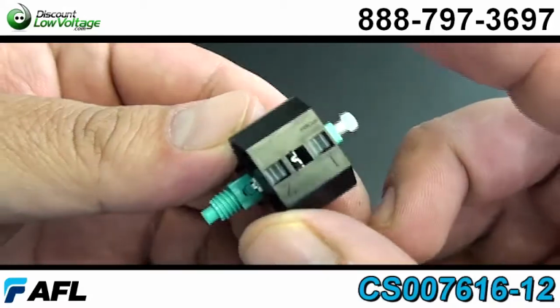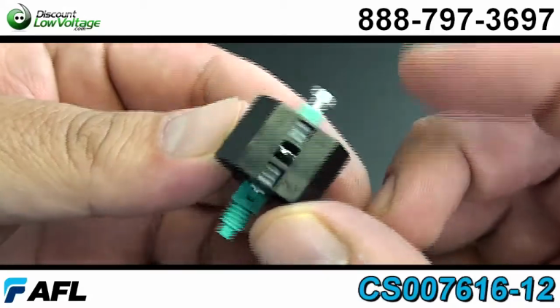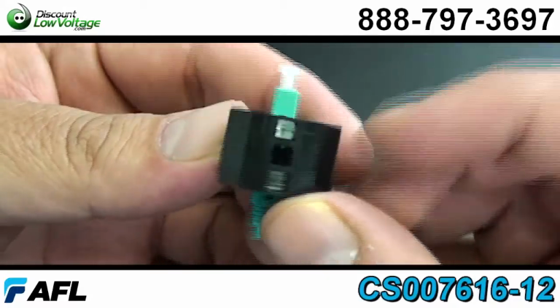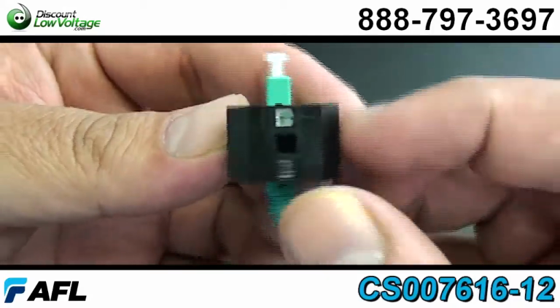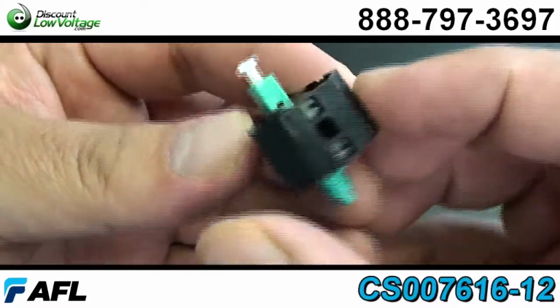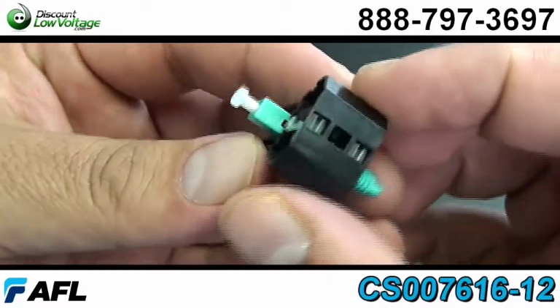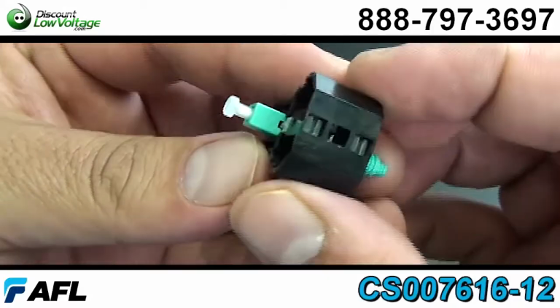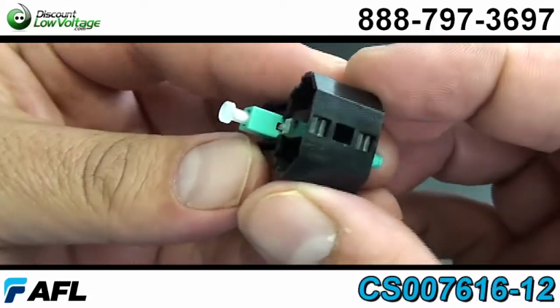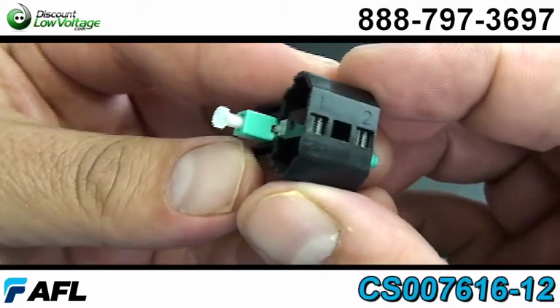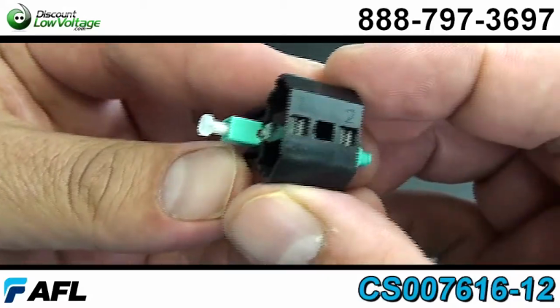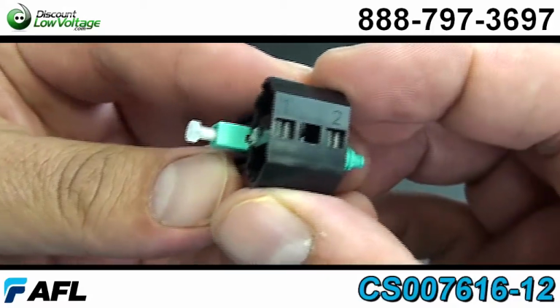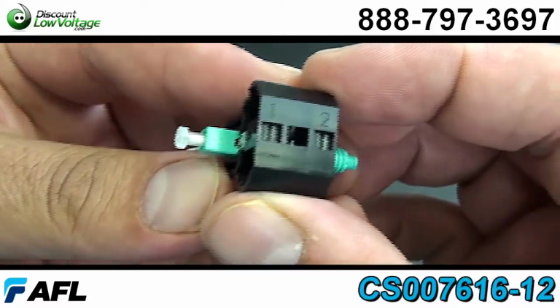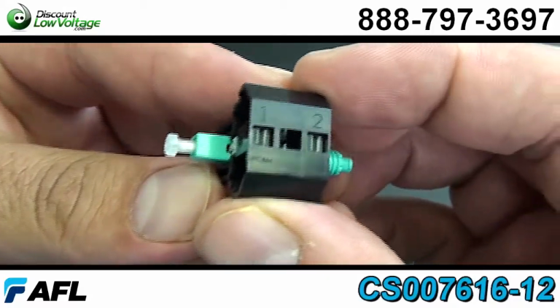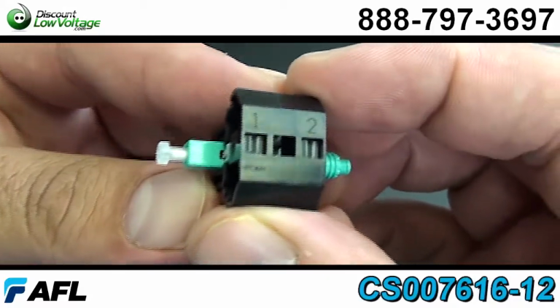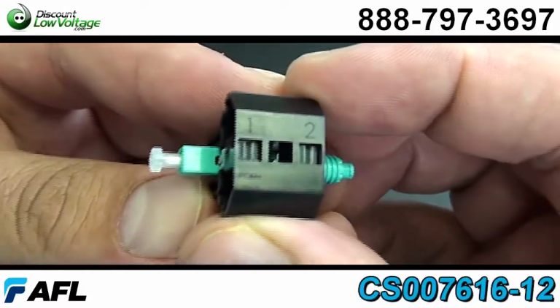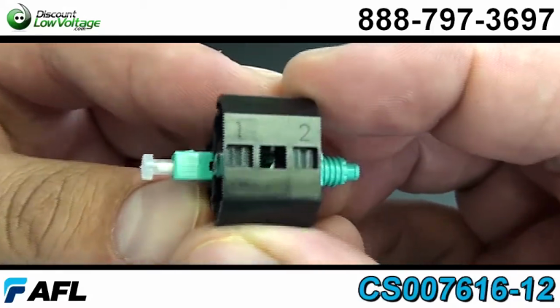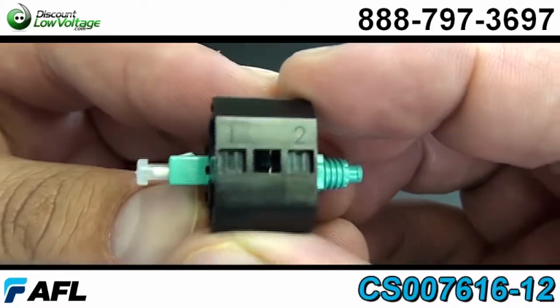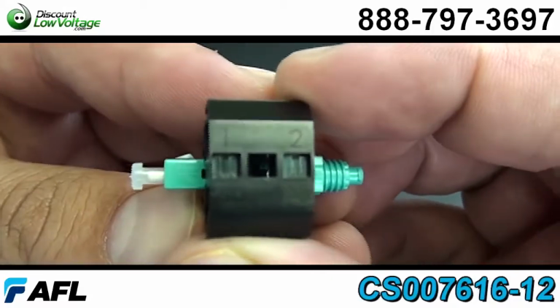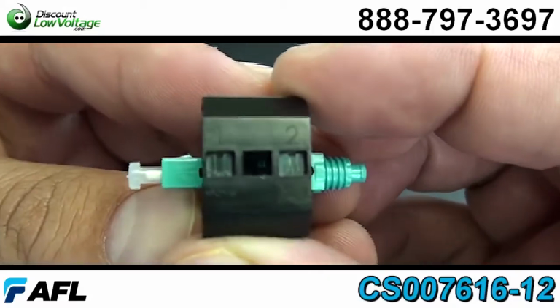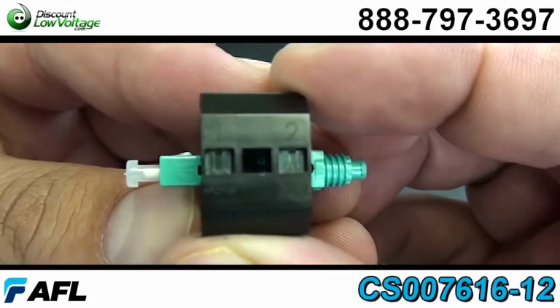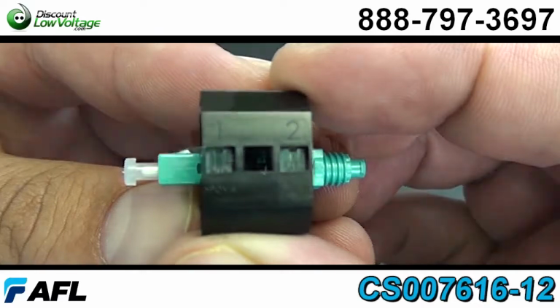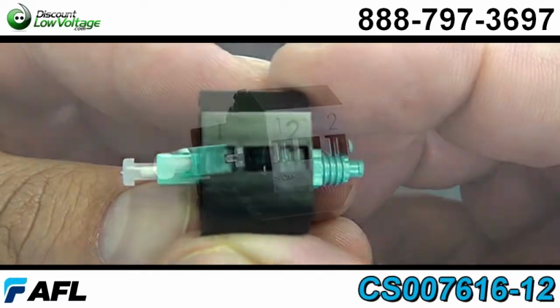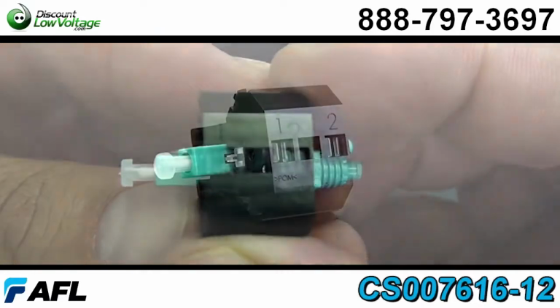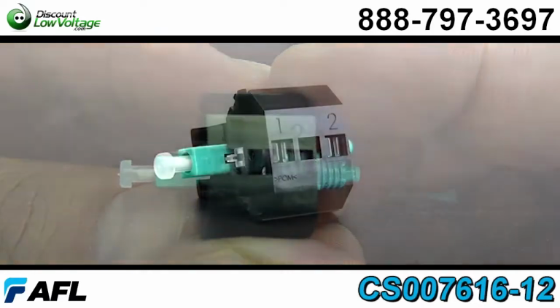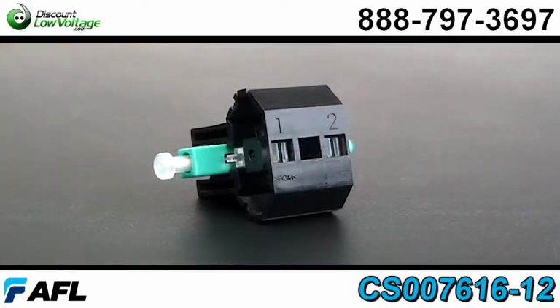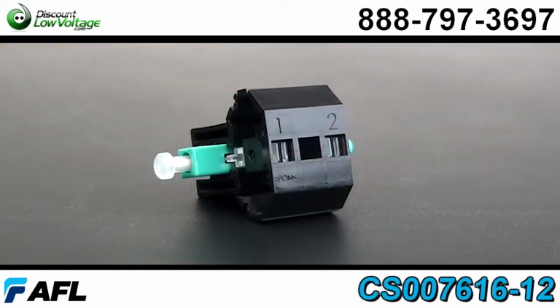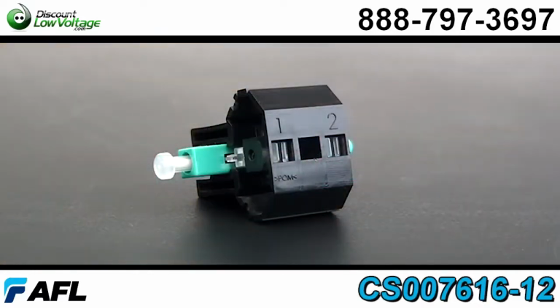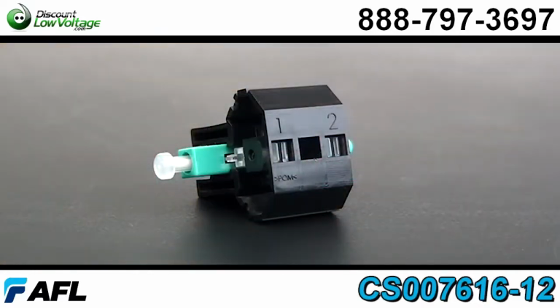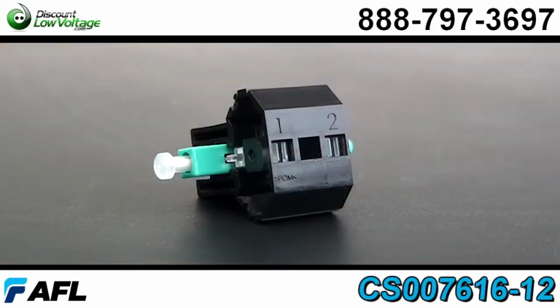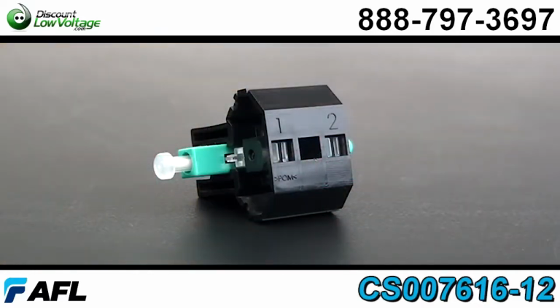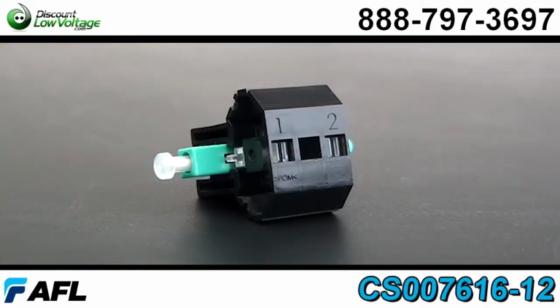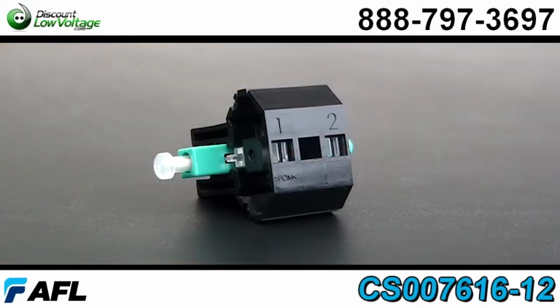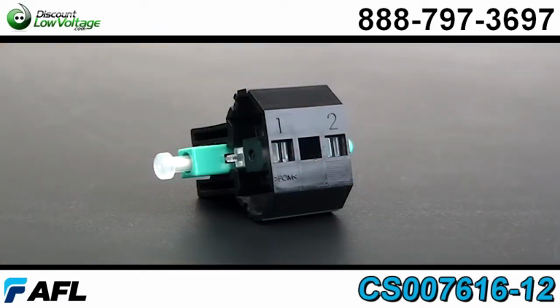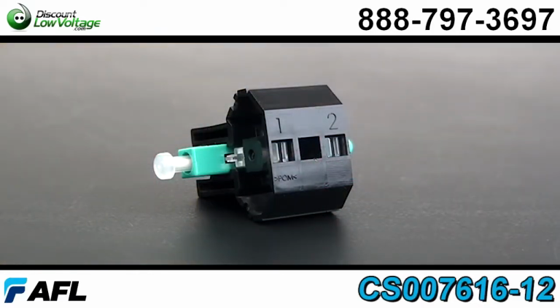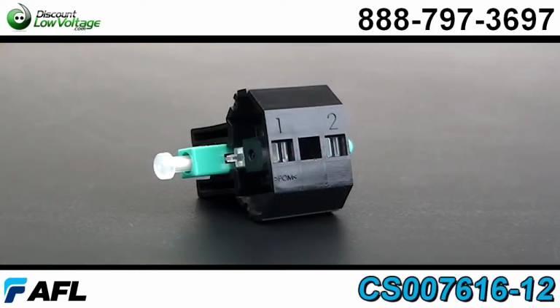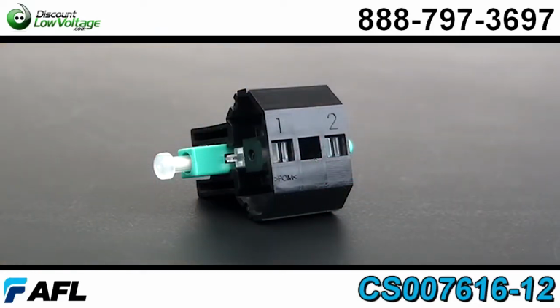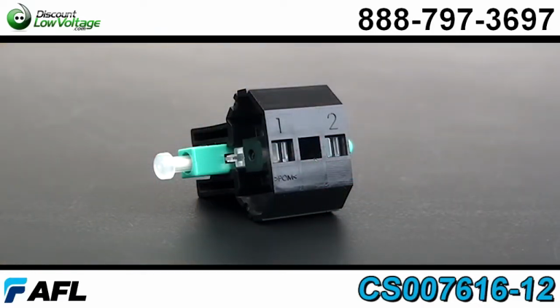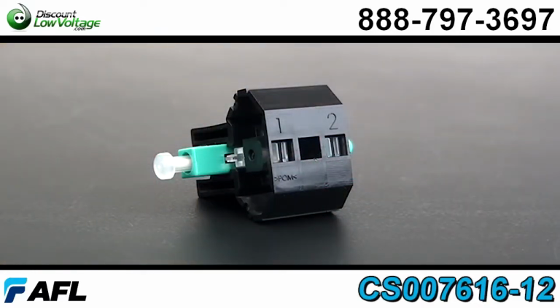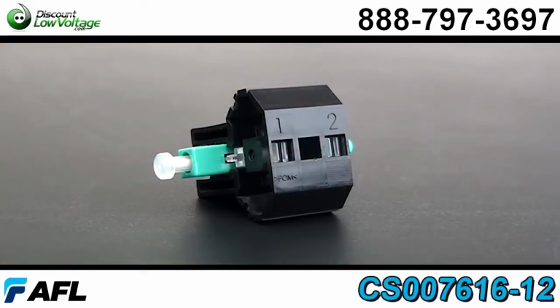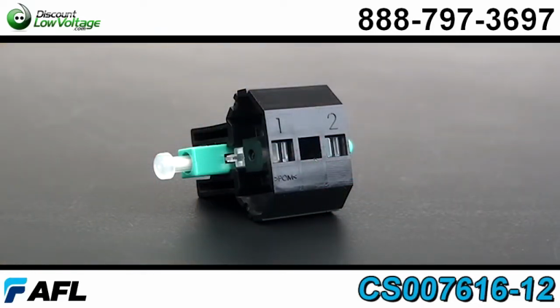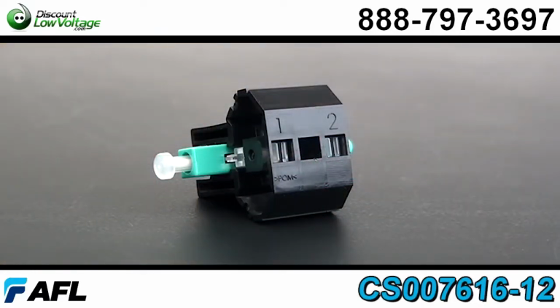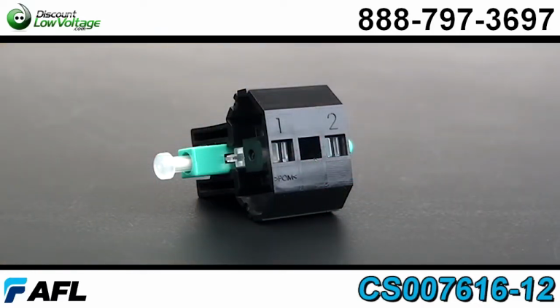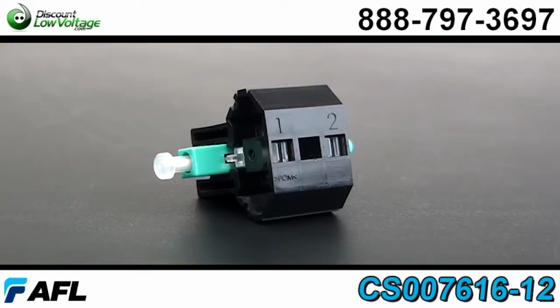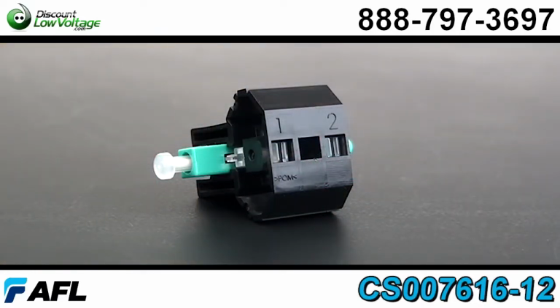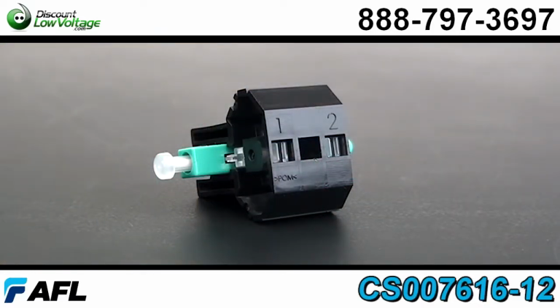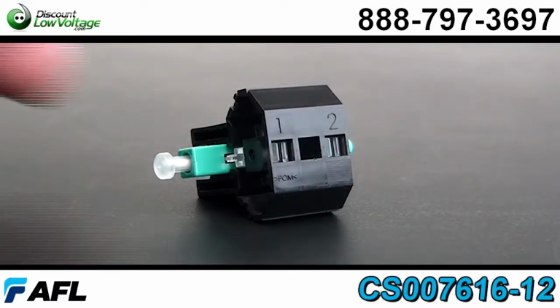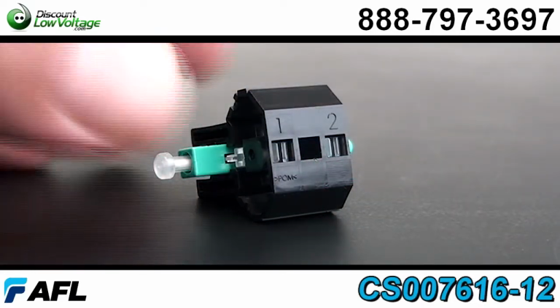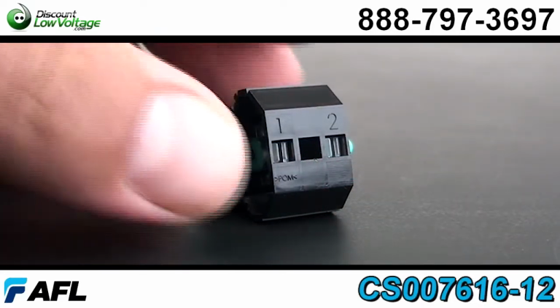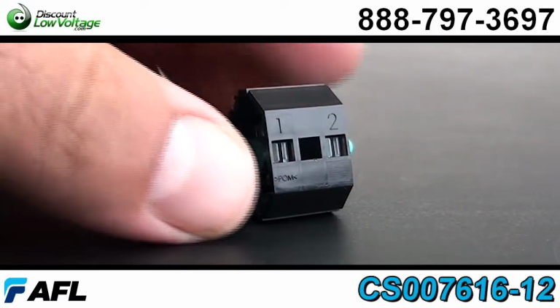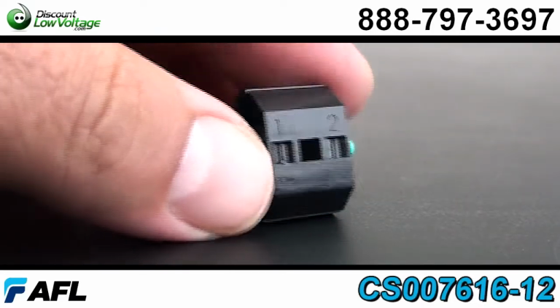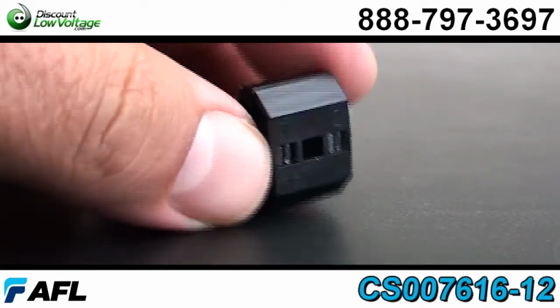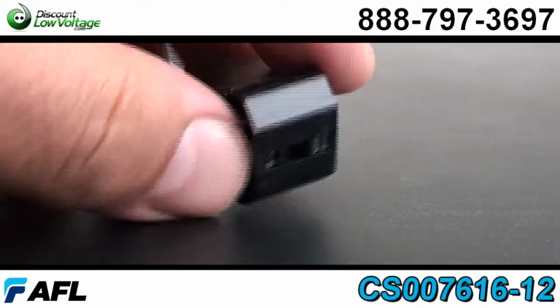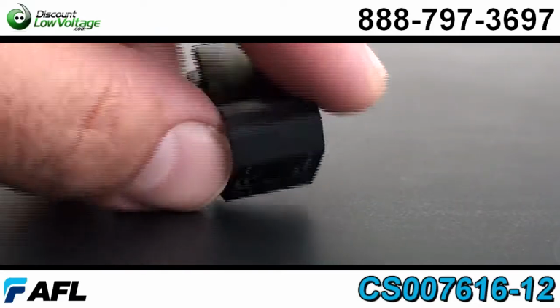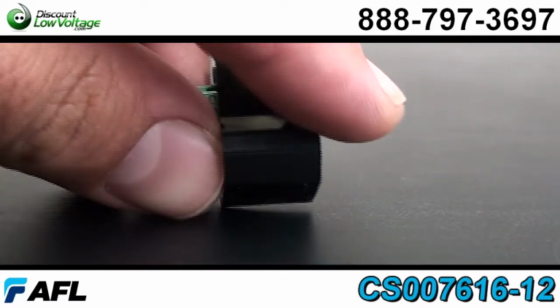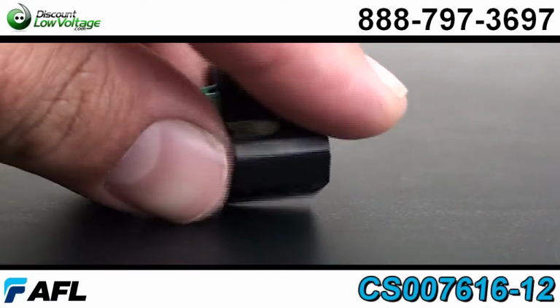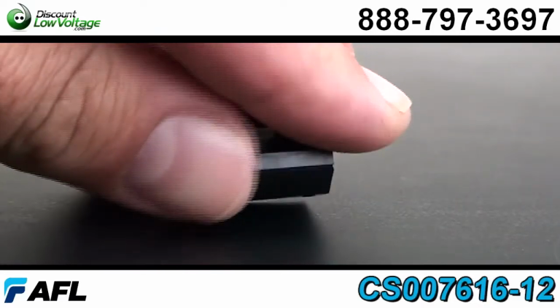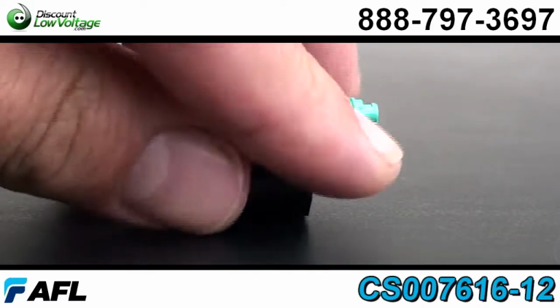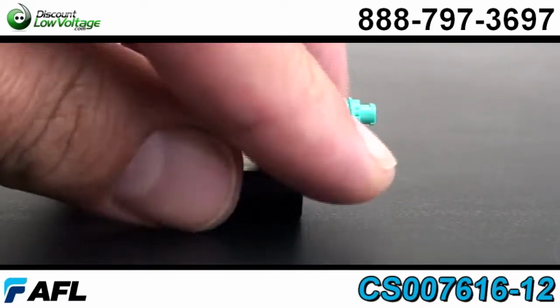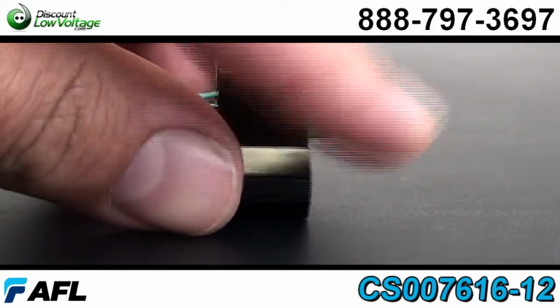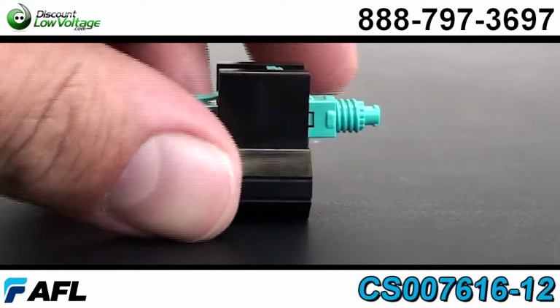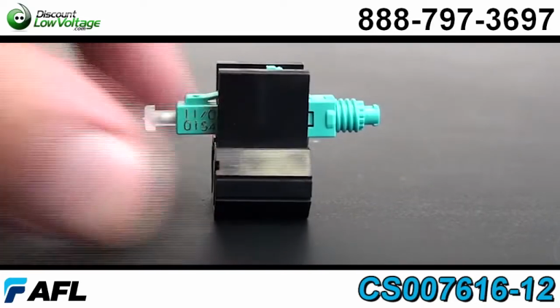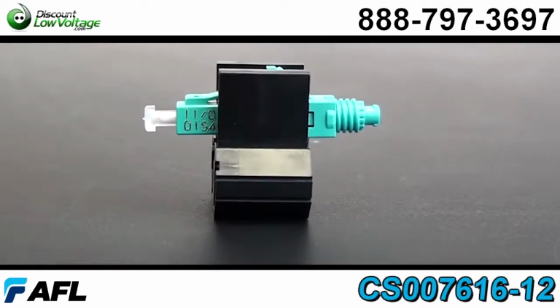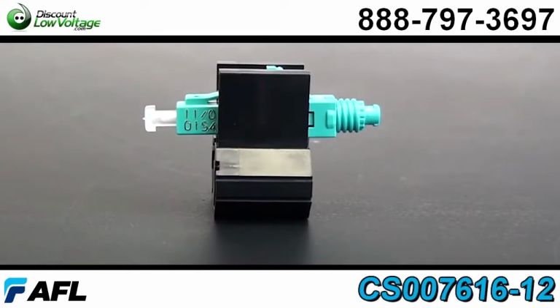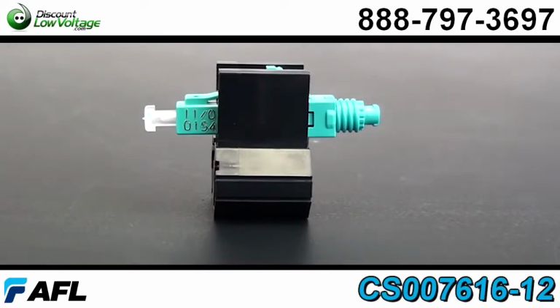Boots are also included — a 3.0, 2.0, and 900 micron boot provided with each connector.